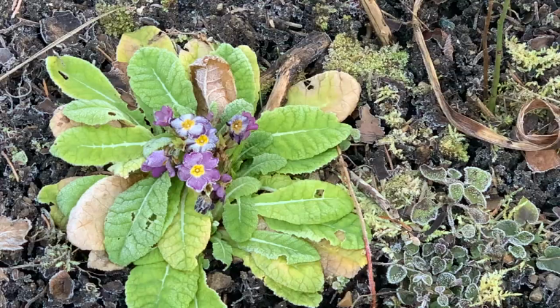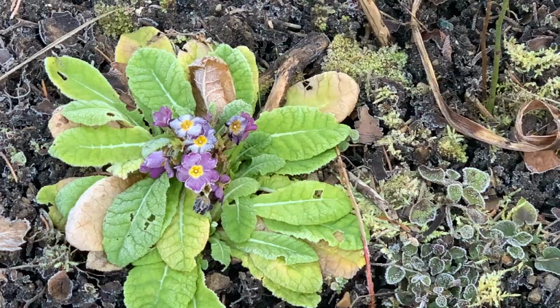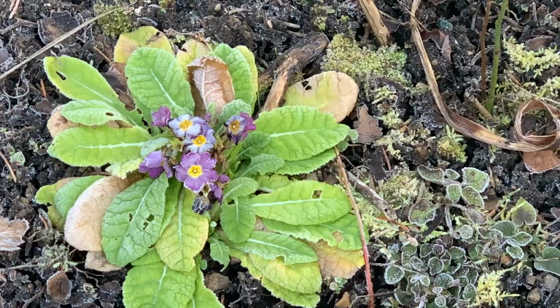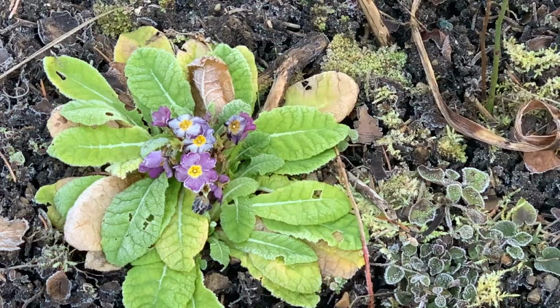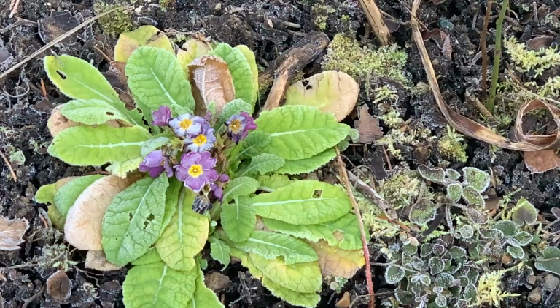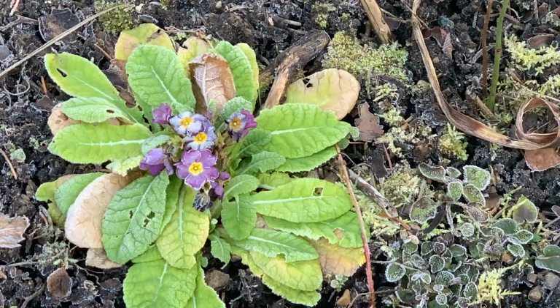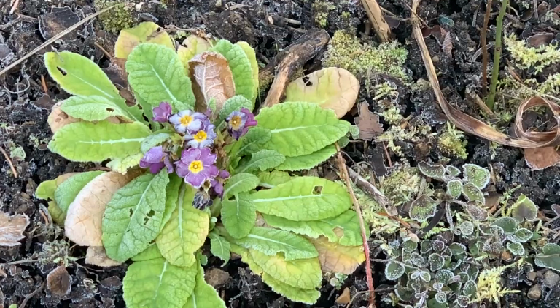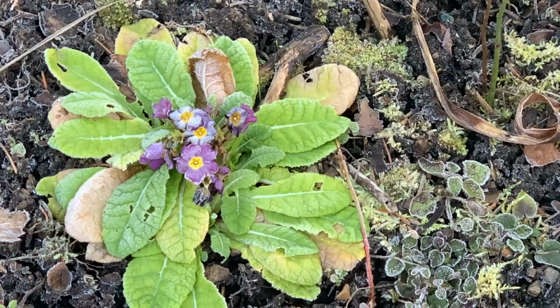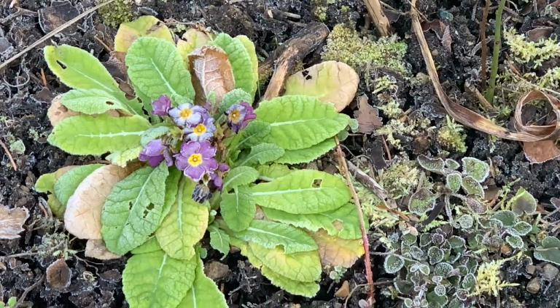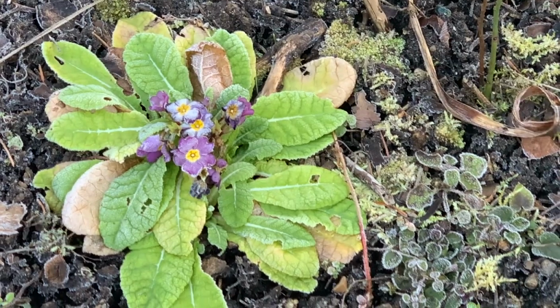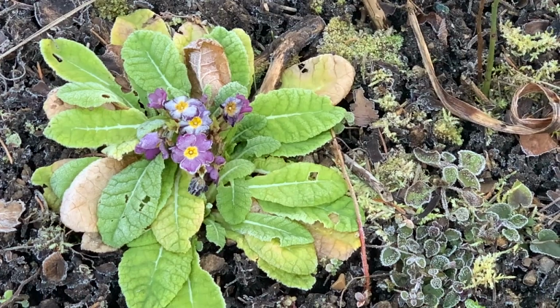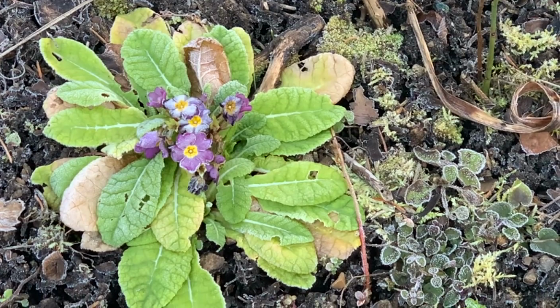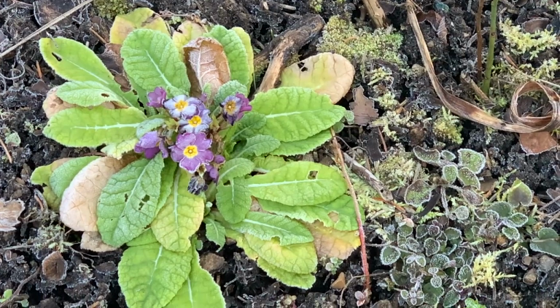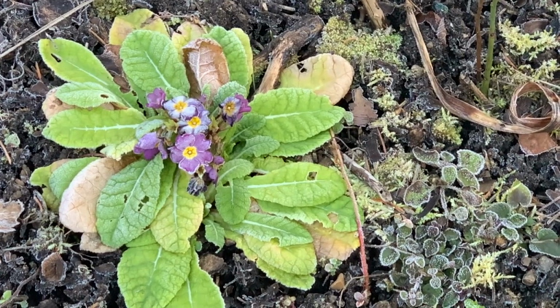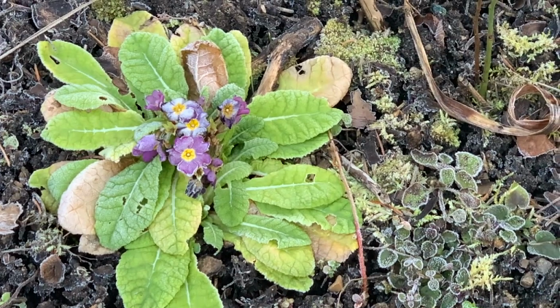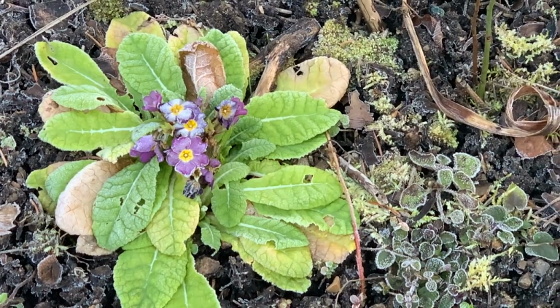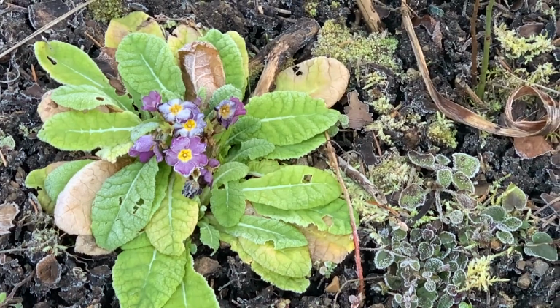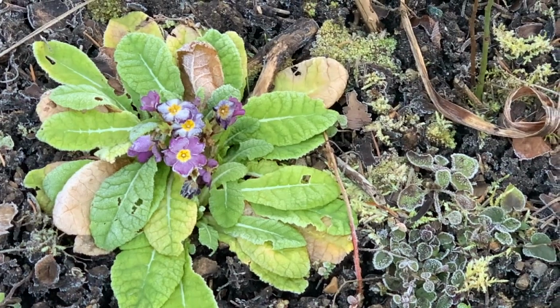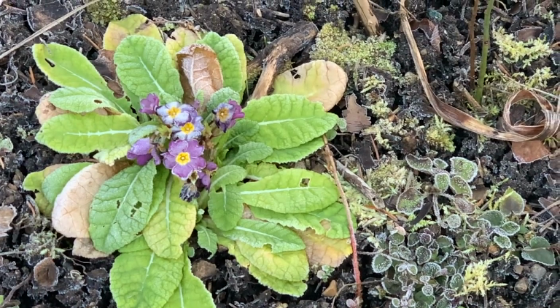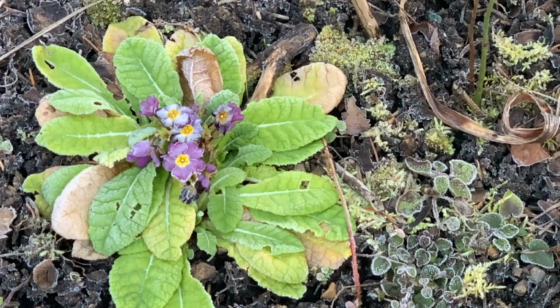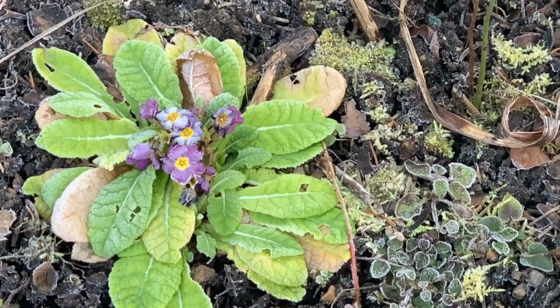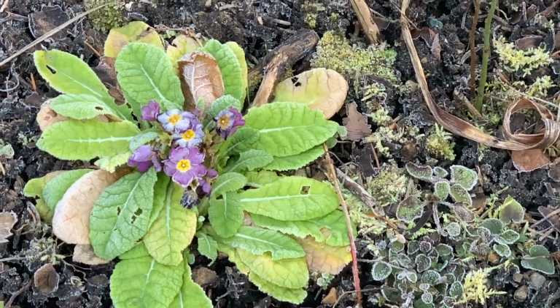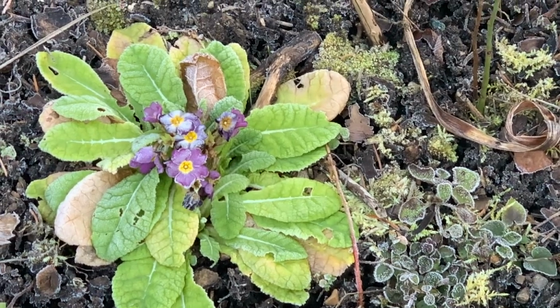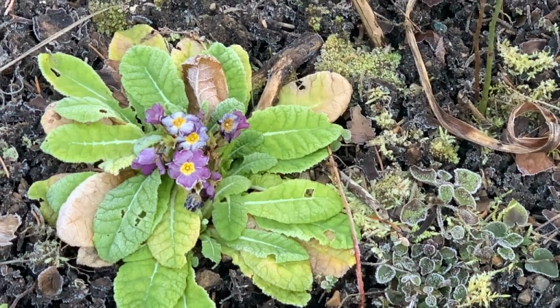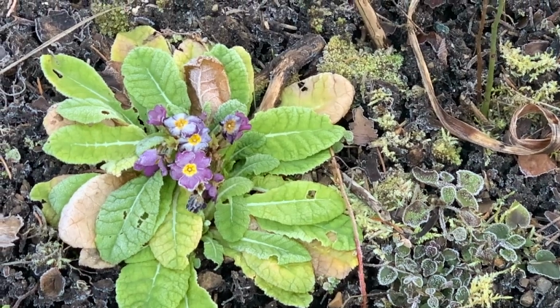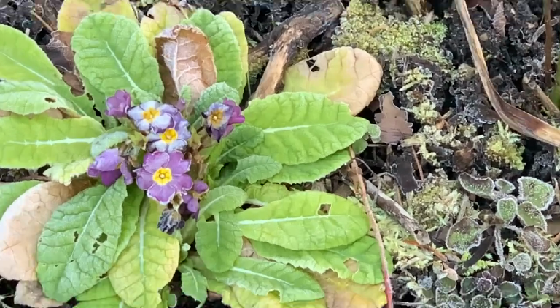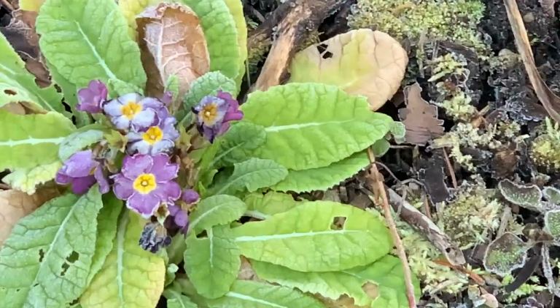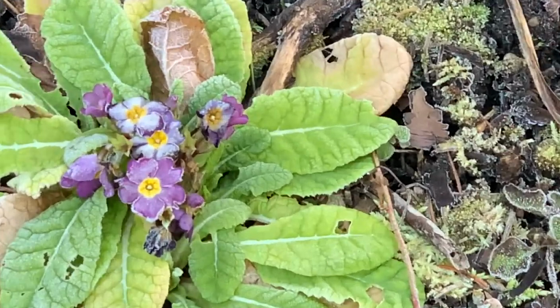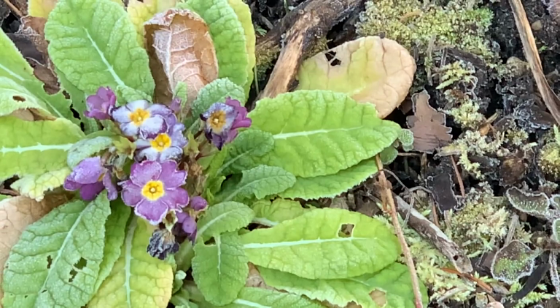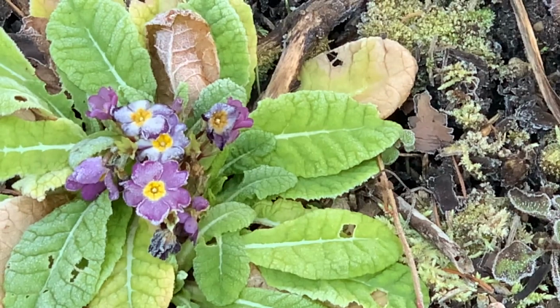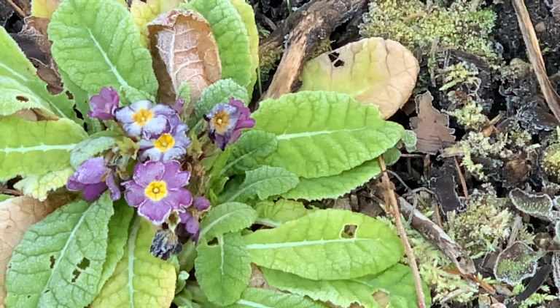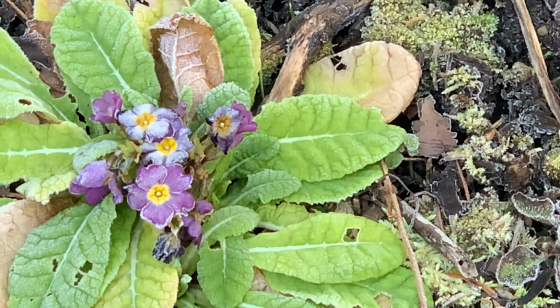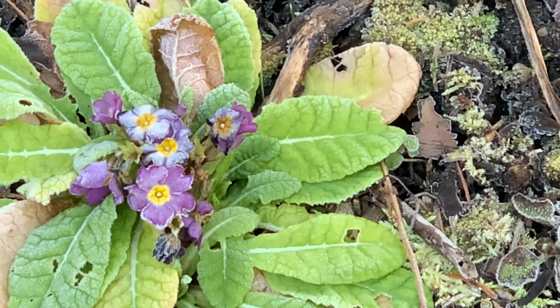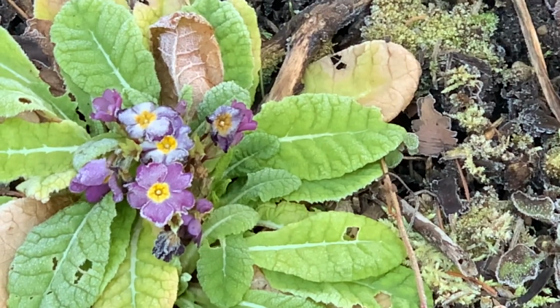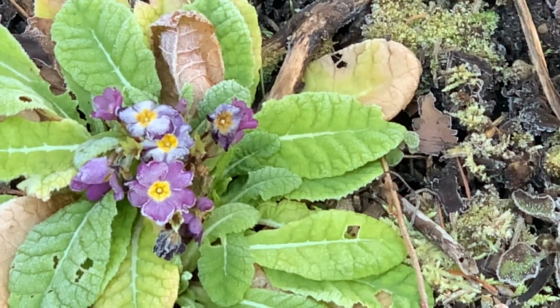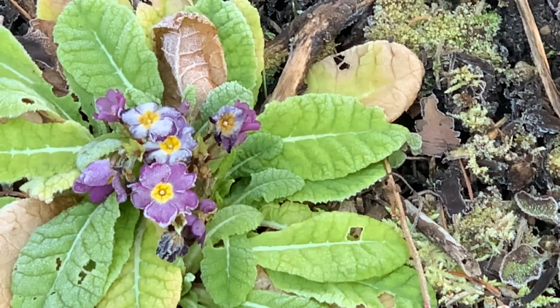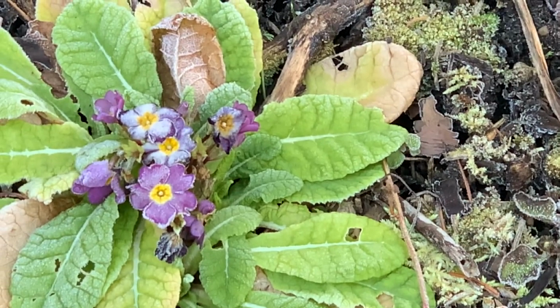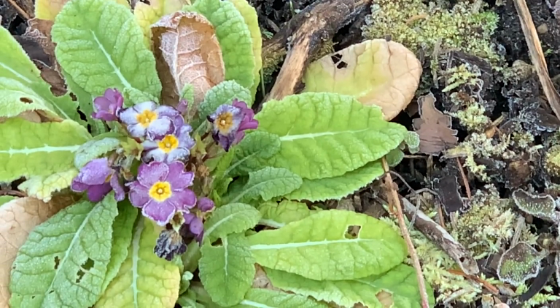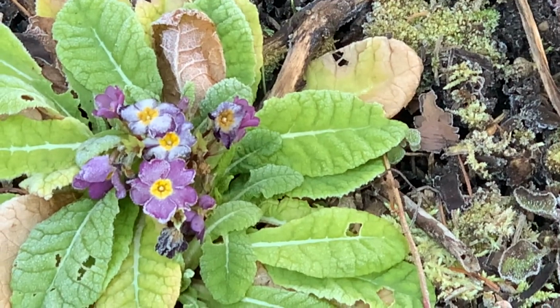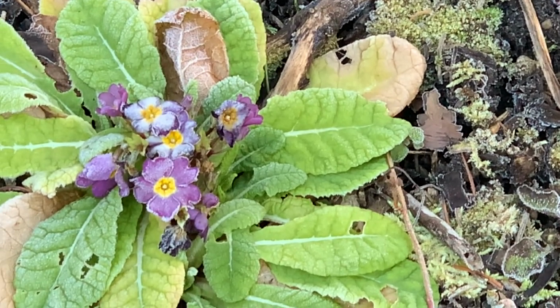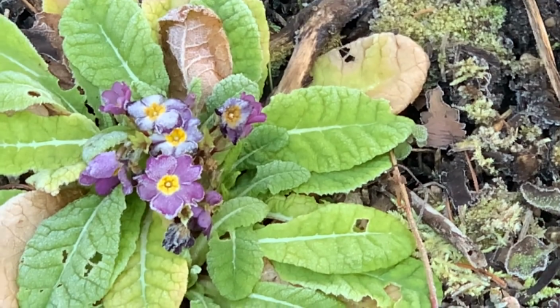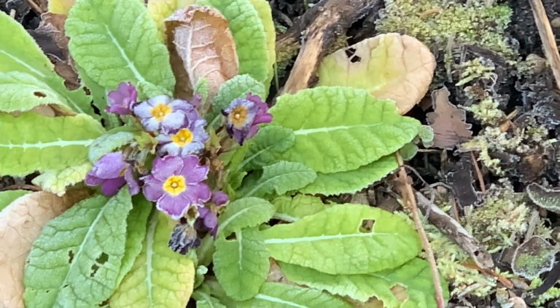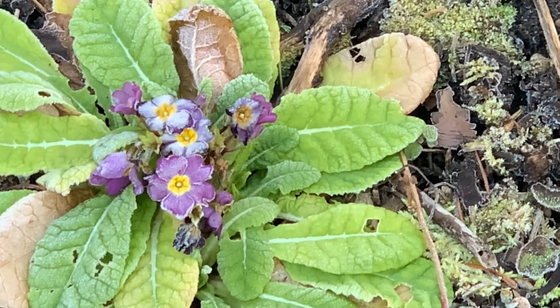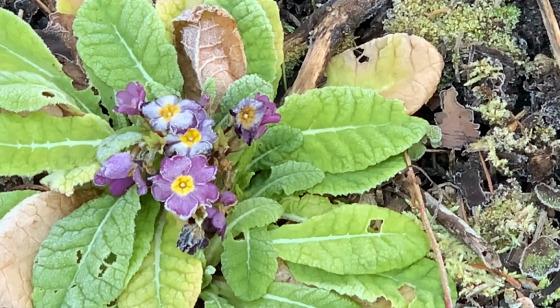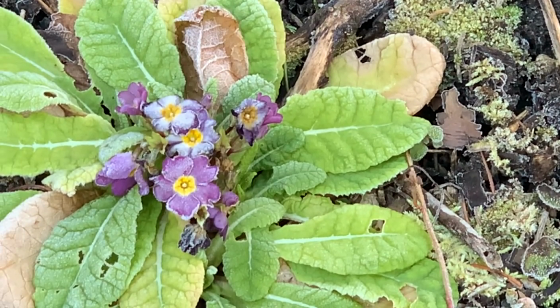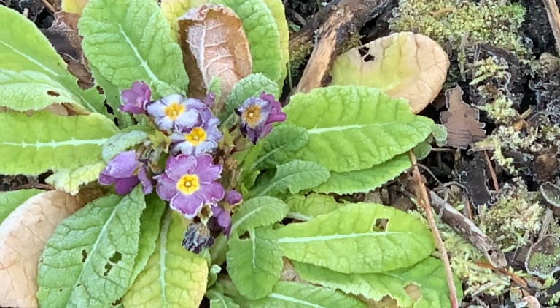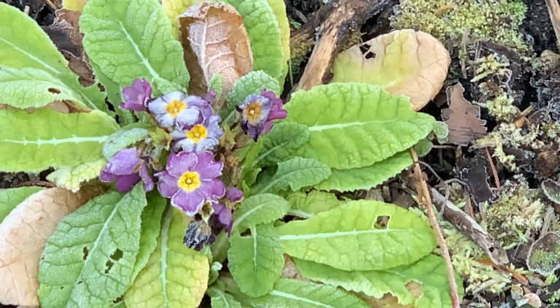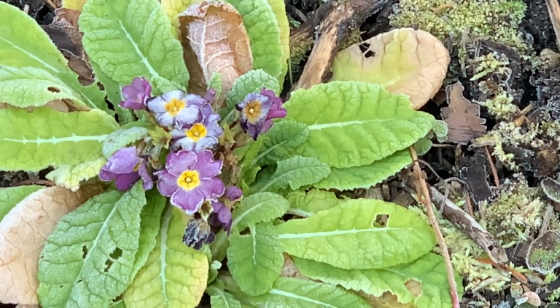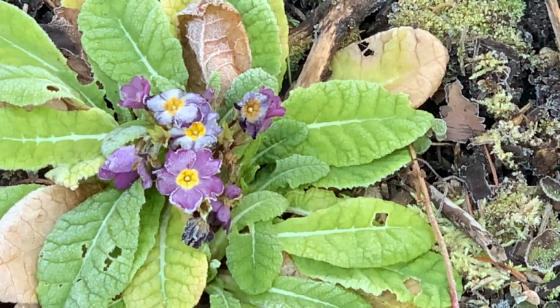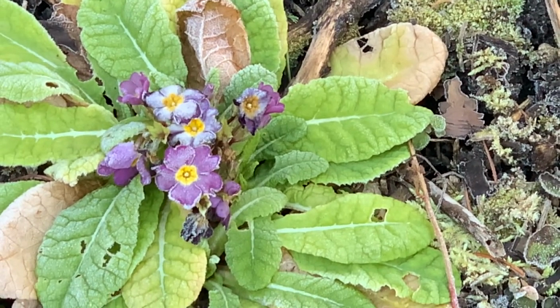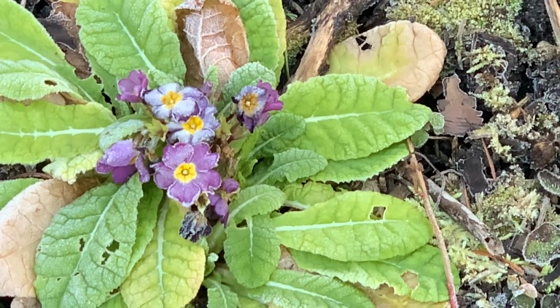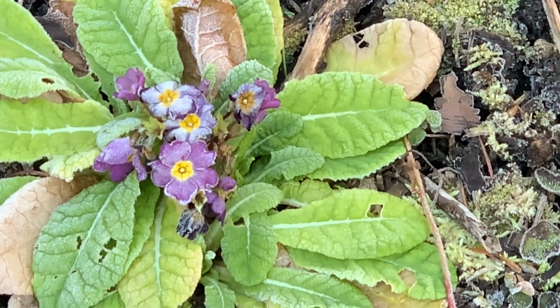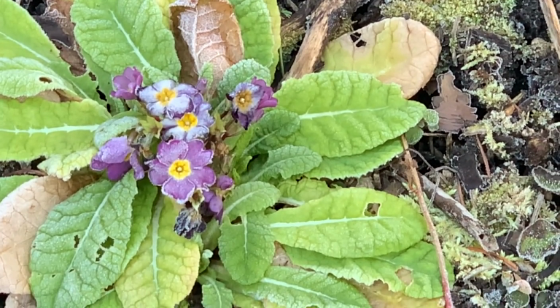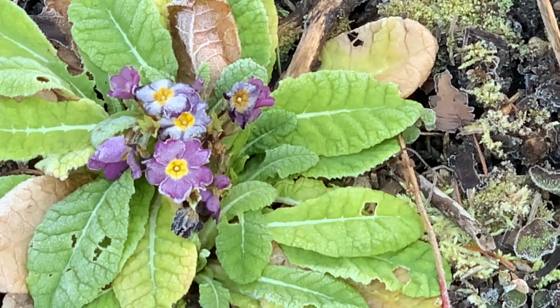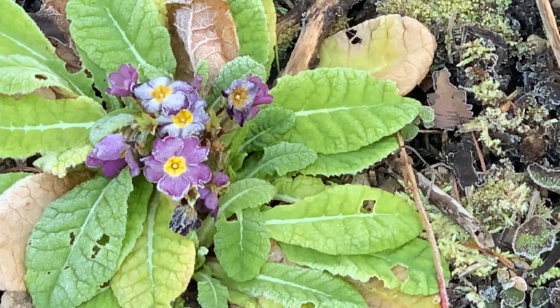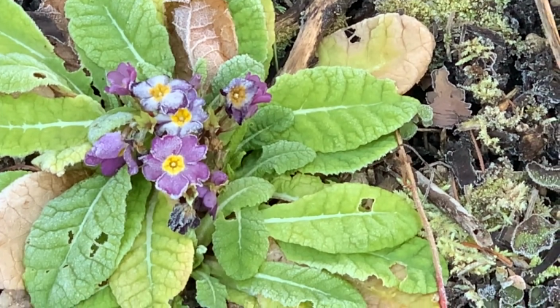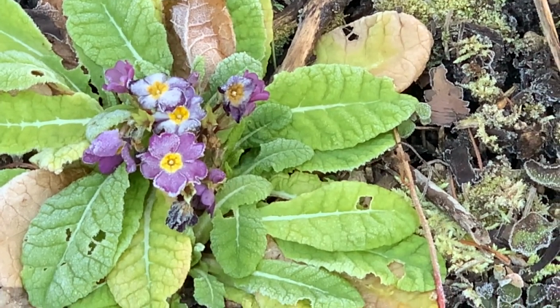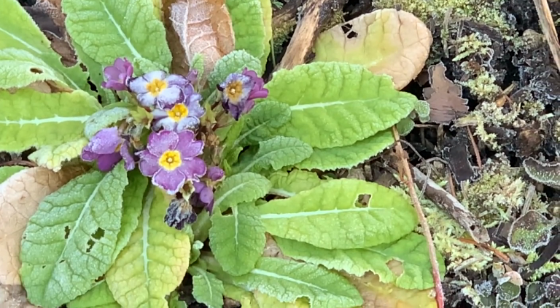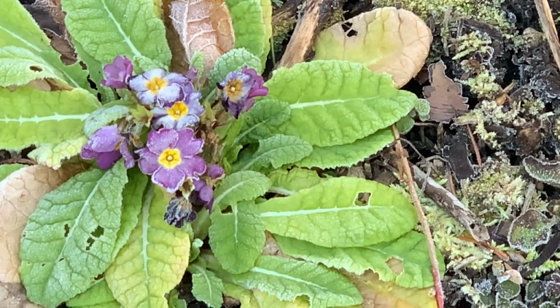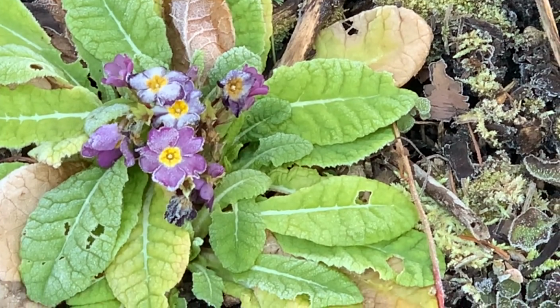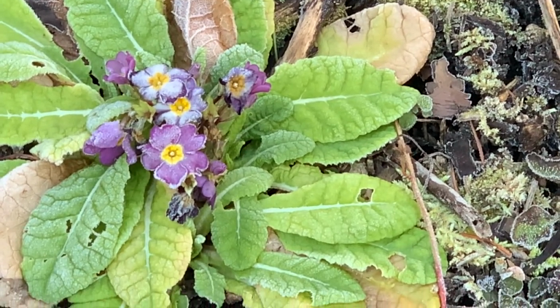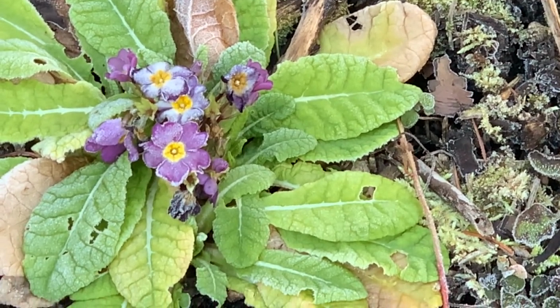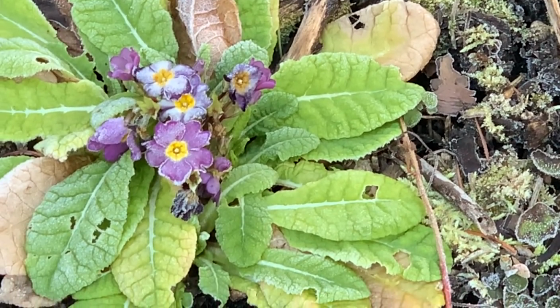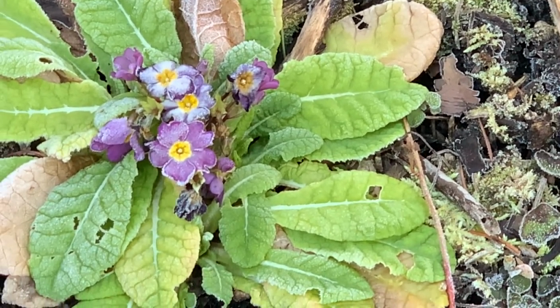Oh look at this poor primrose. It felt the sun and decided to flower, but the nights dip below freezing. Now its petals are covered in frost.